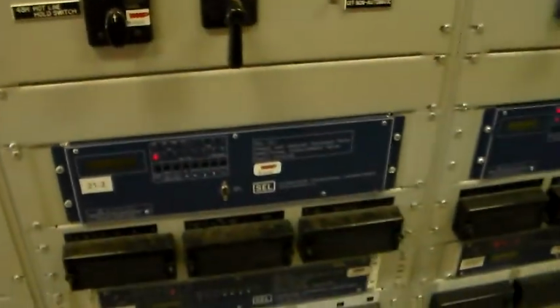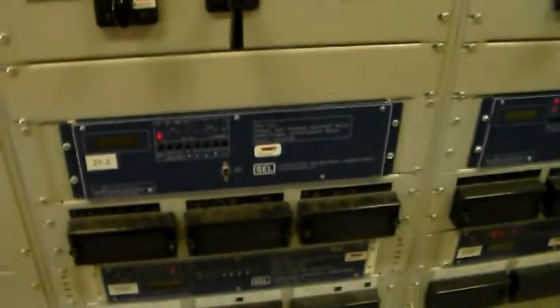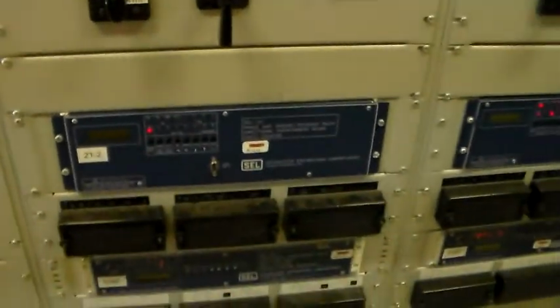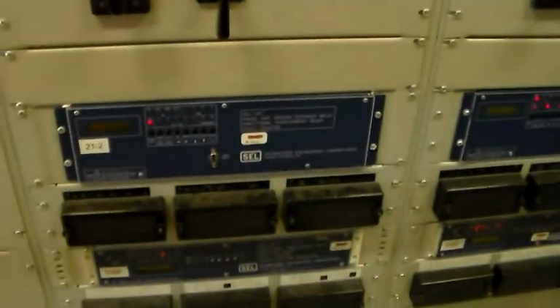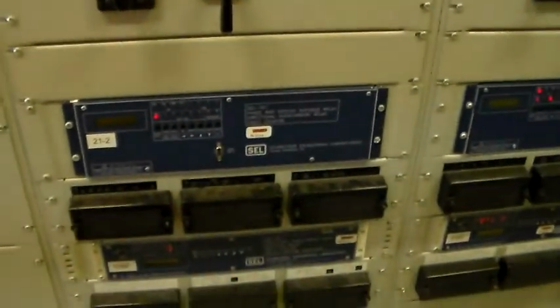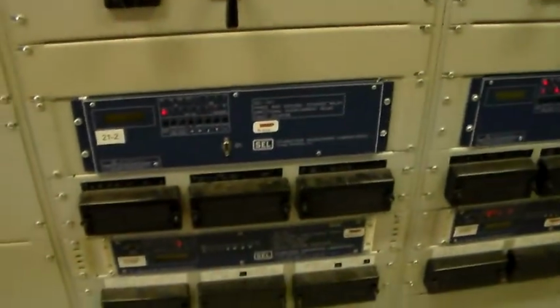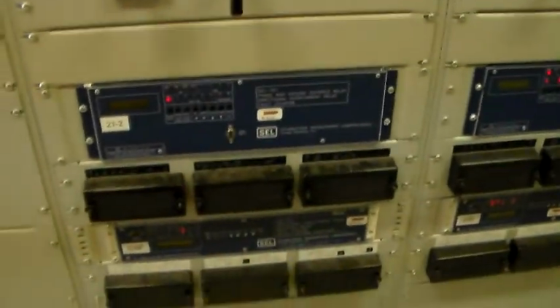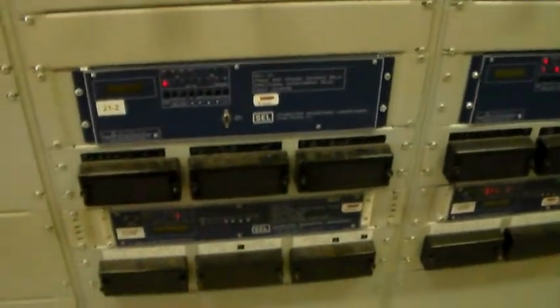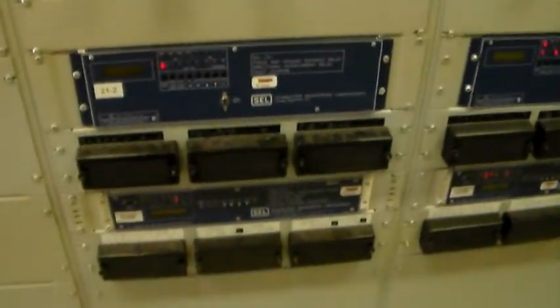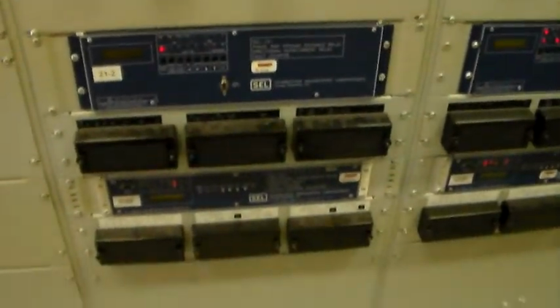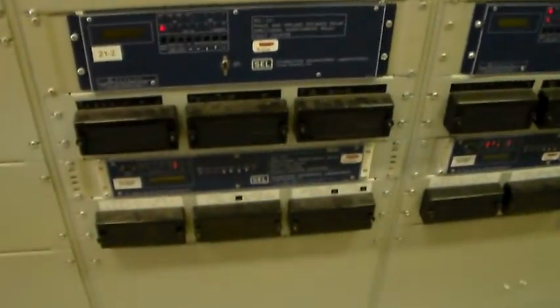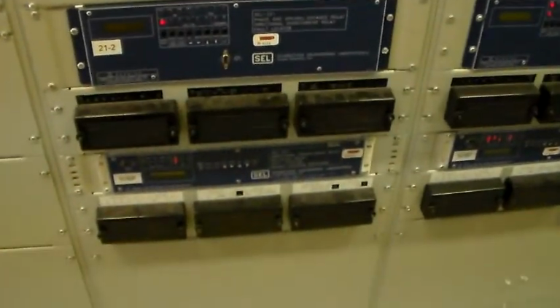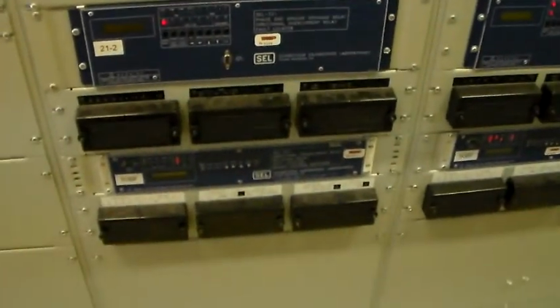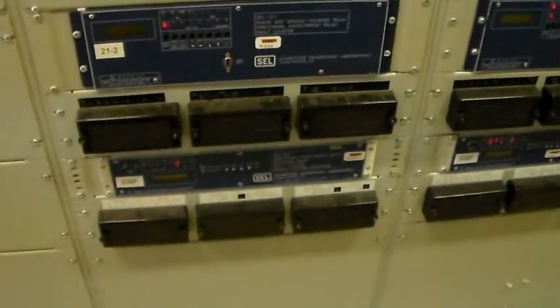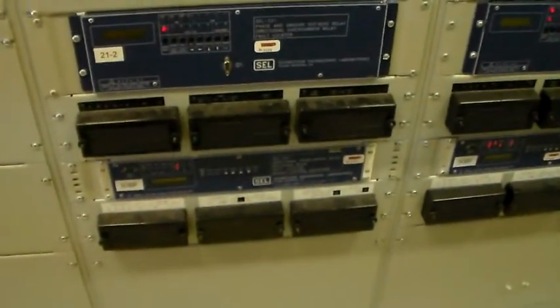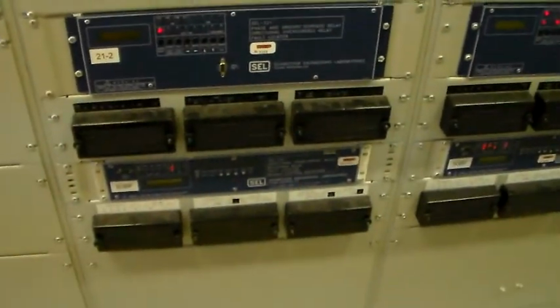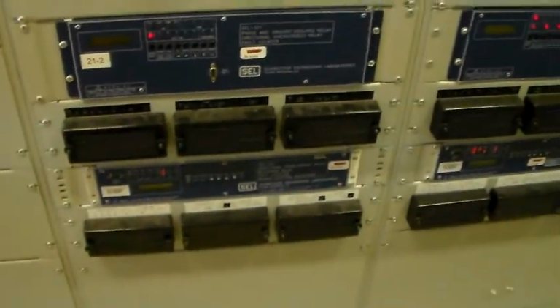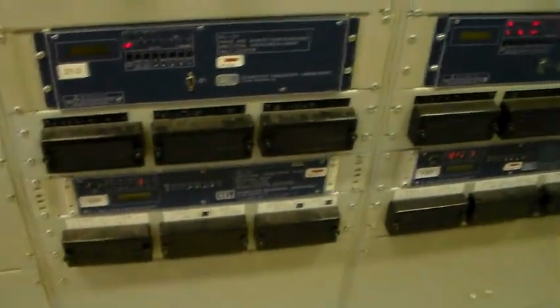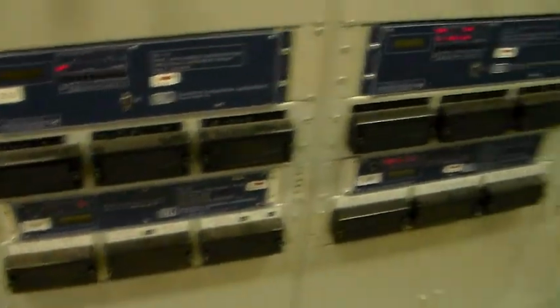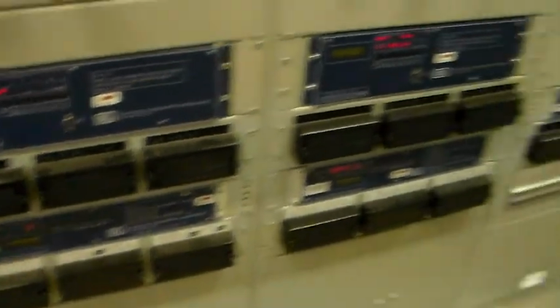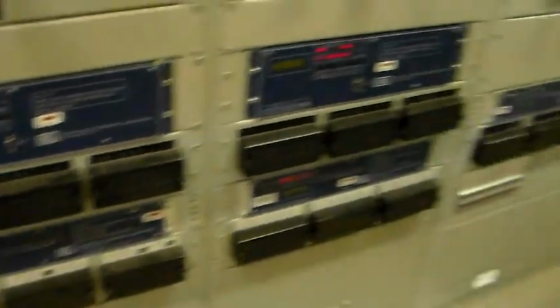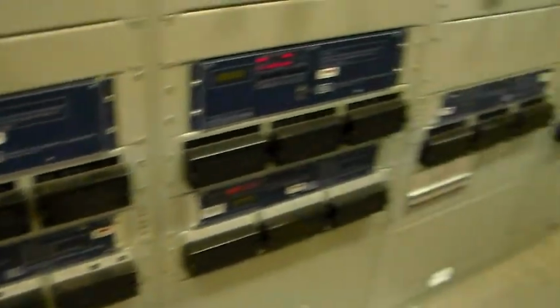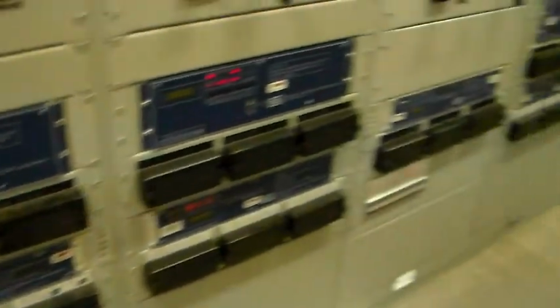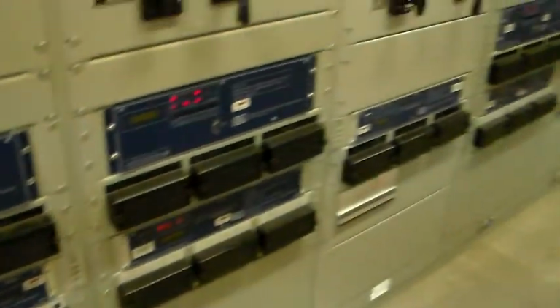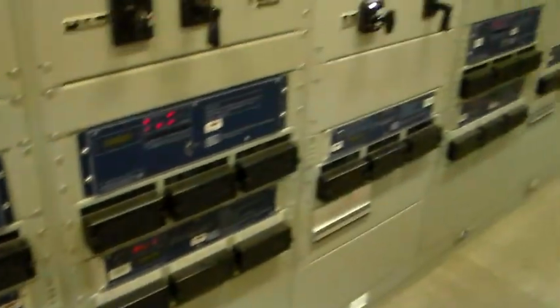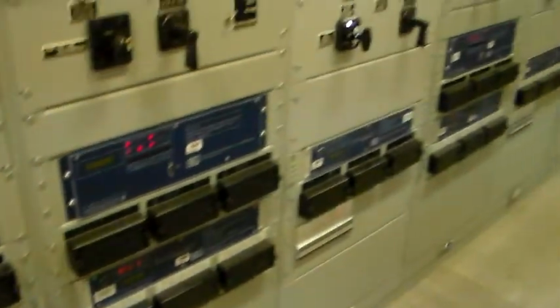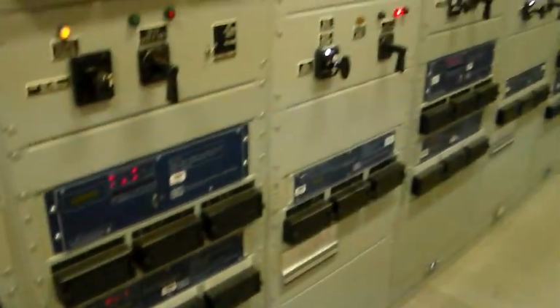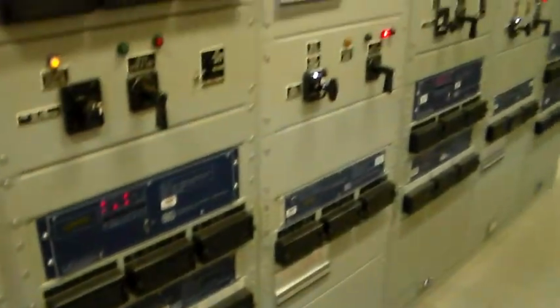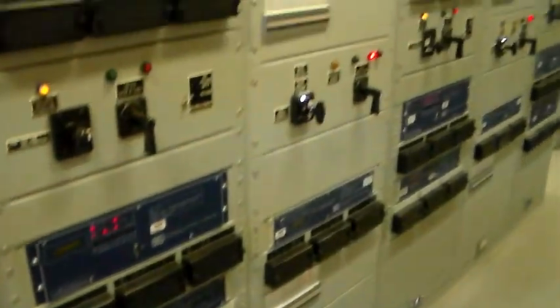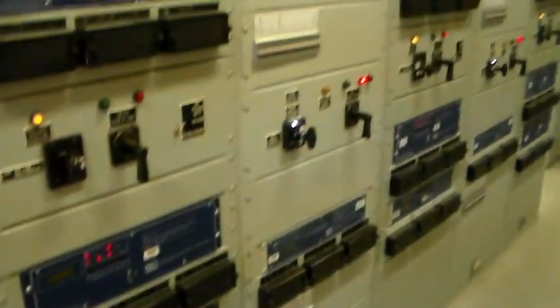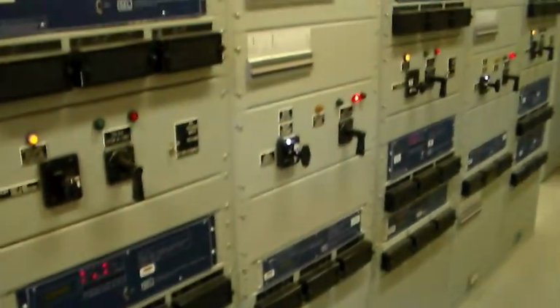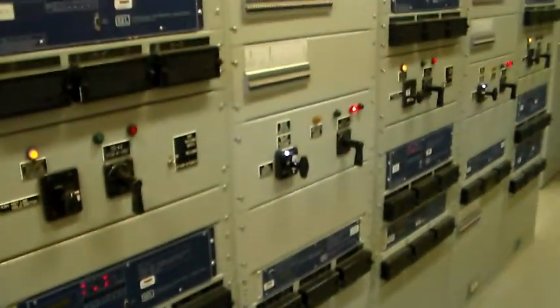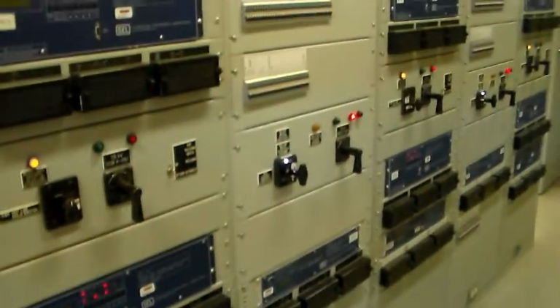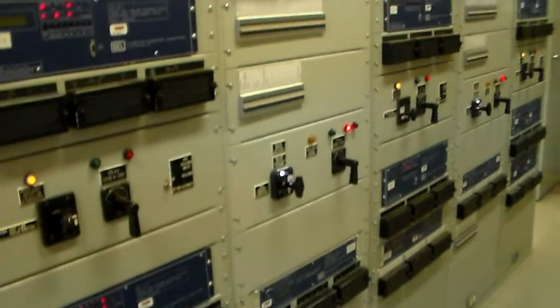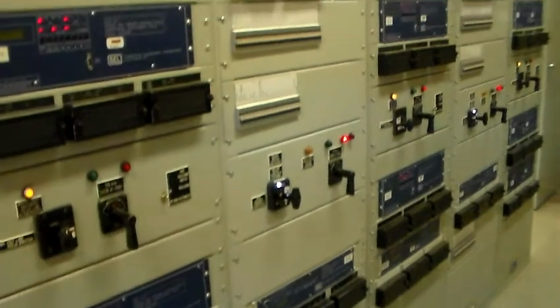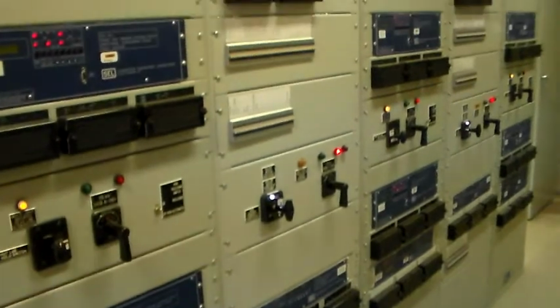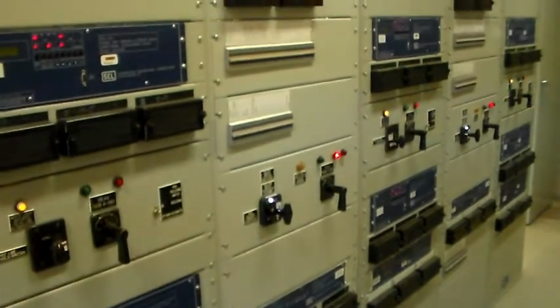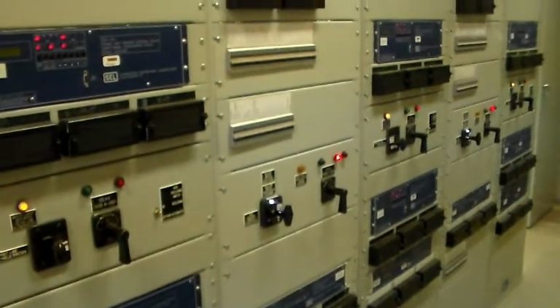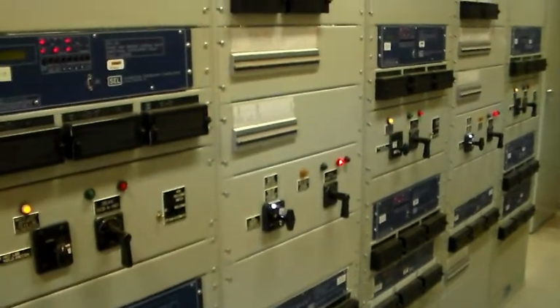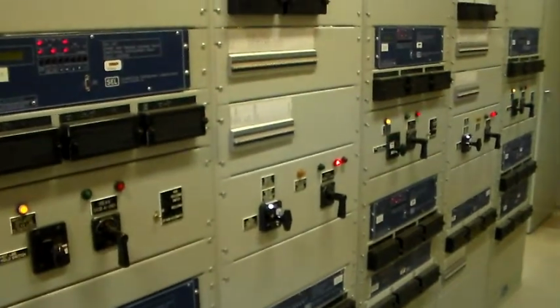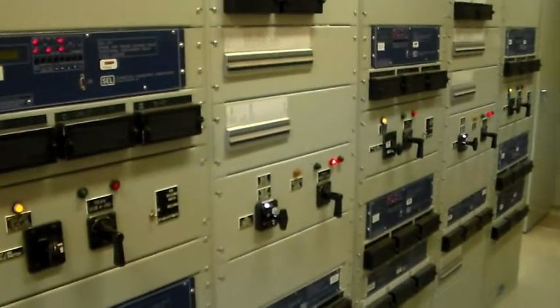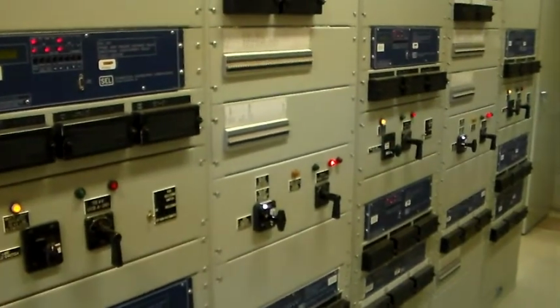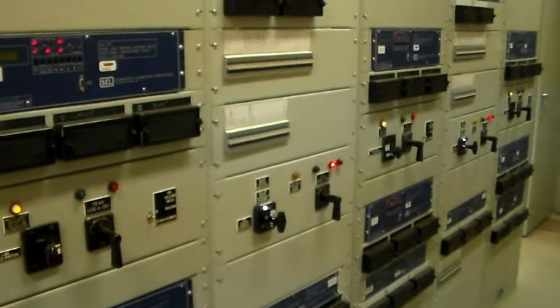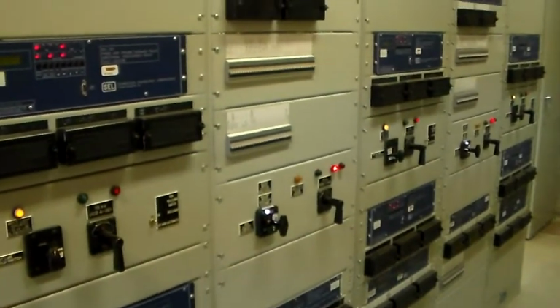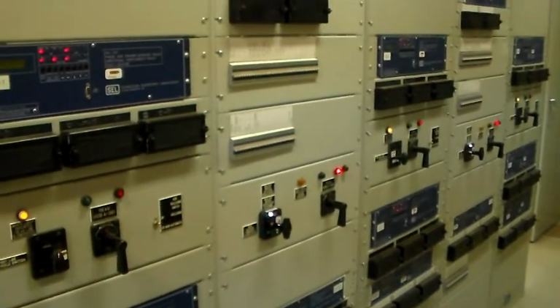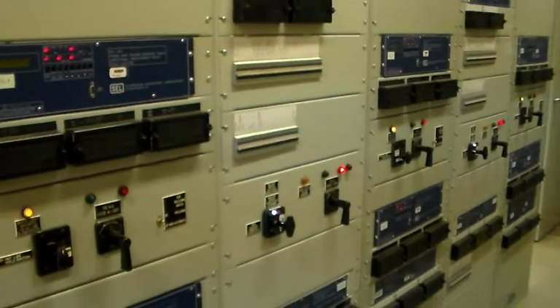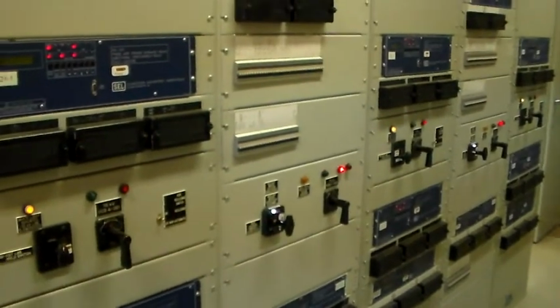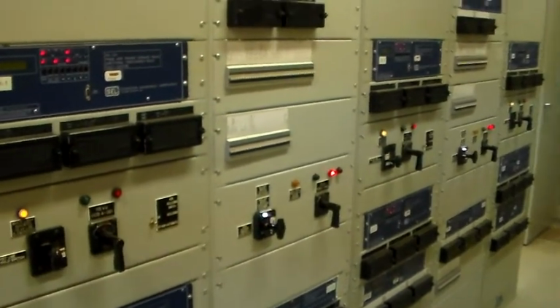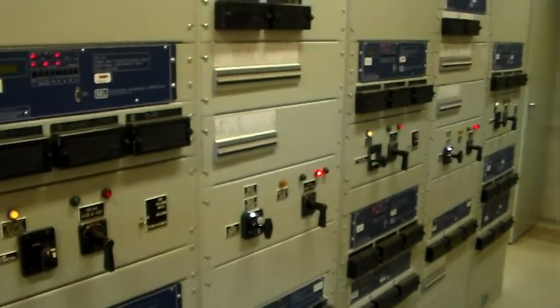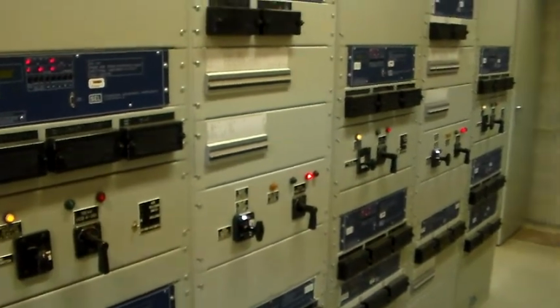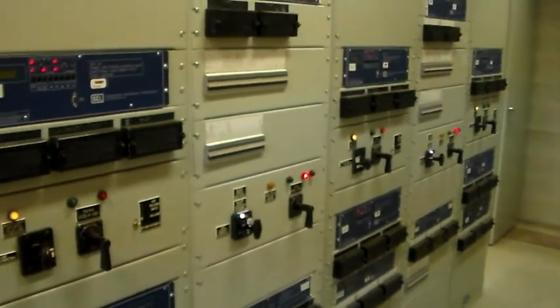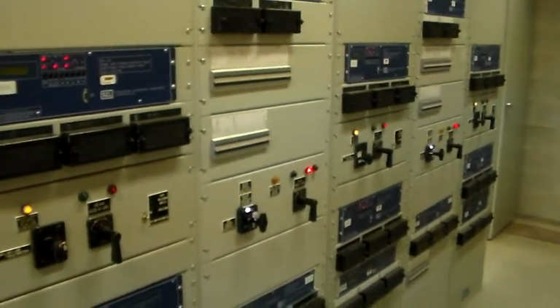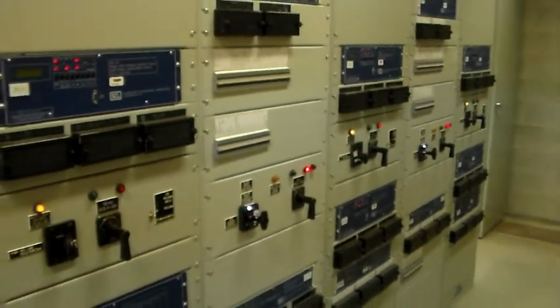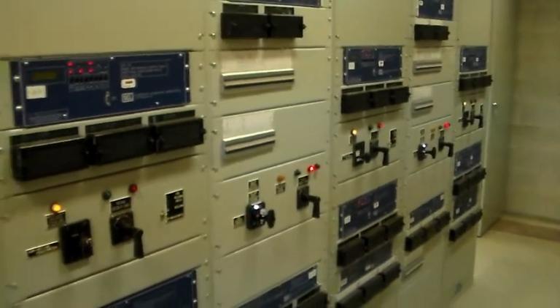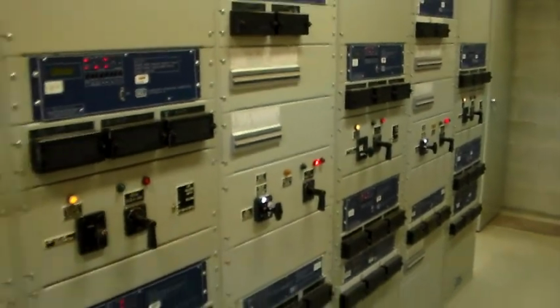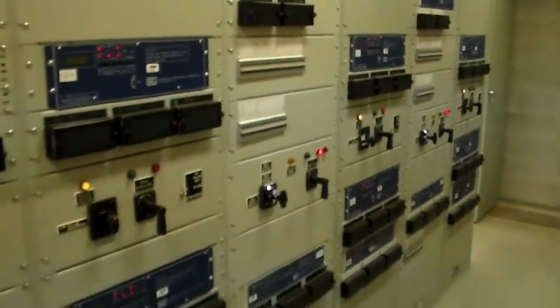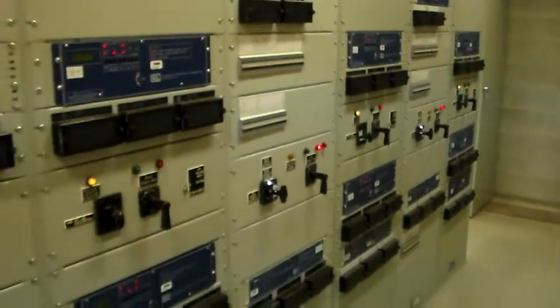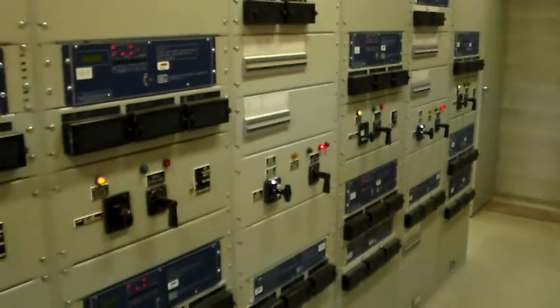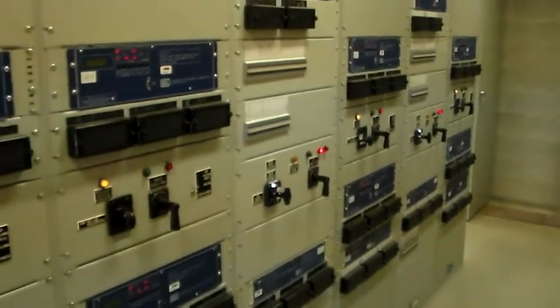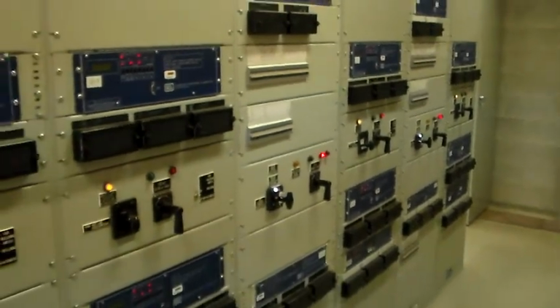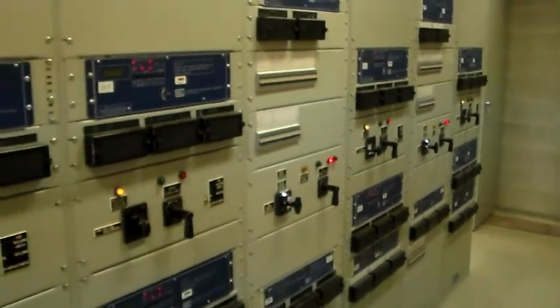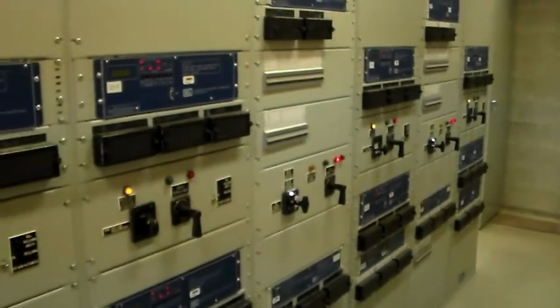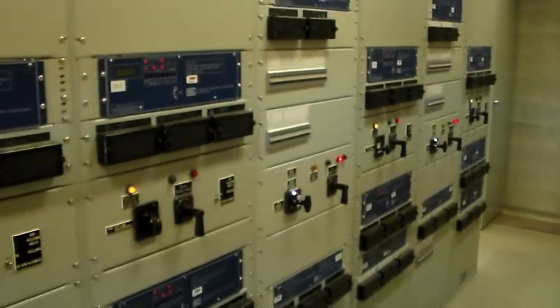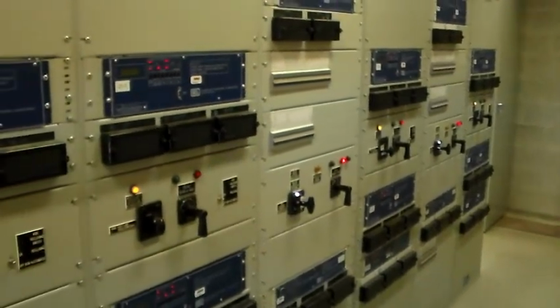And we've got other relays down here, test switches — basically, as I said, for all the 115 kV side of the substation.